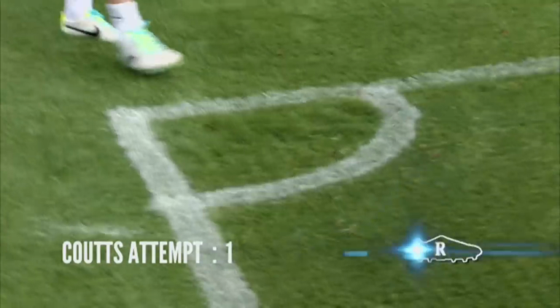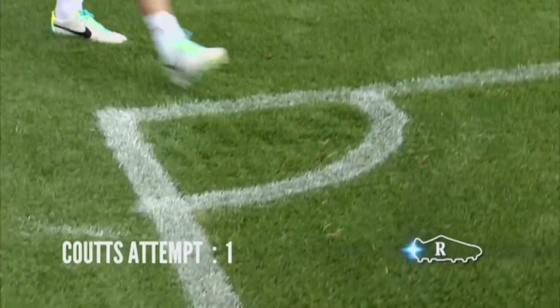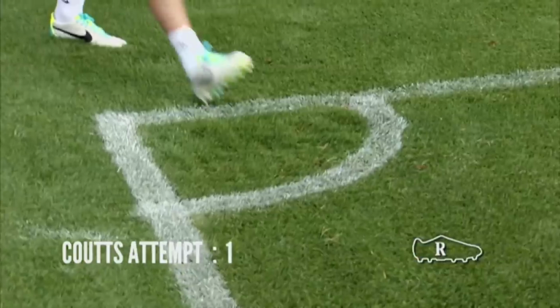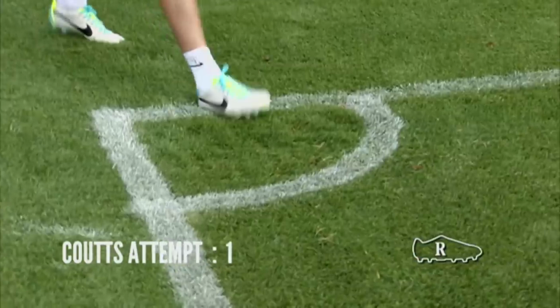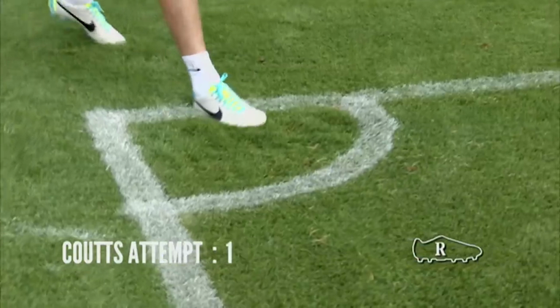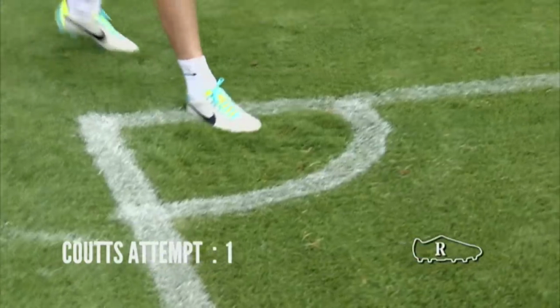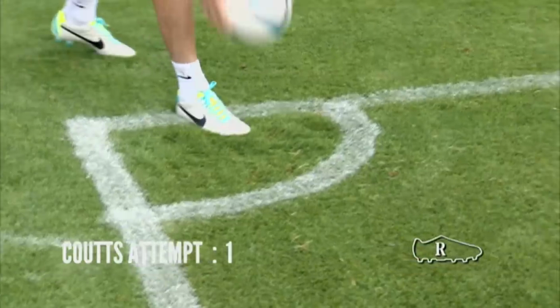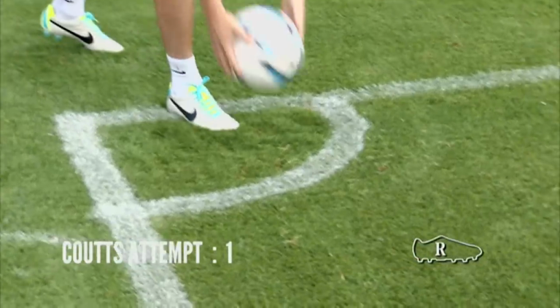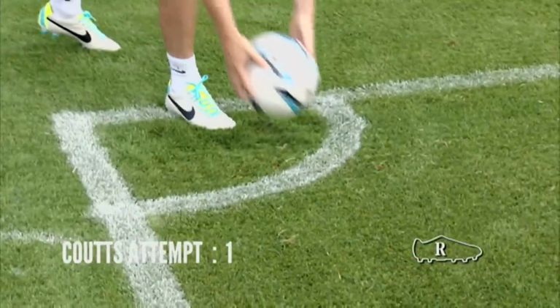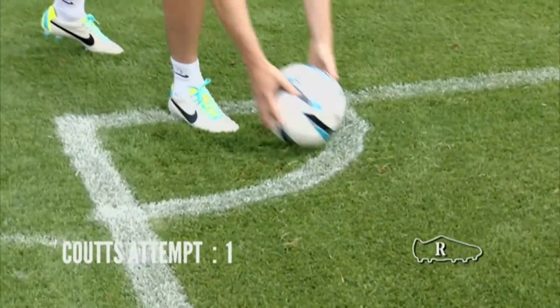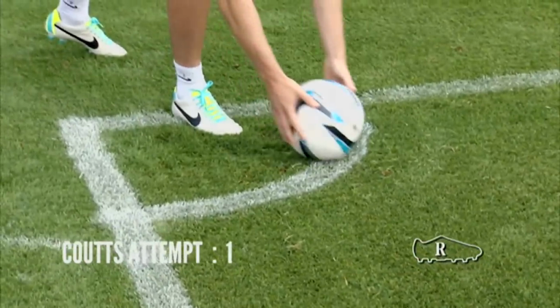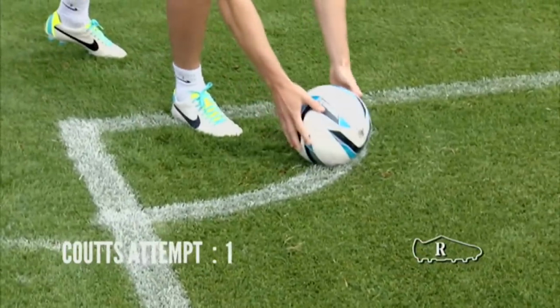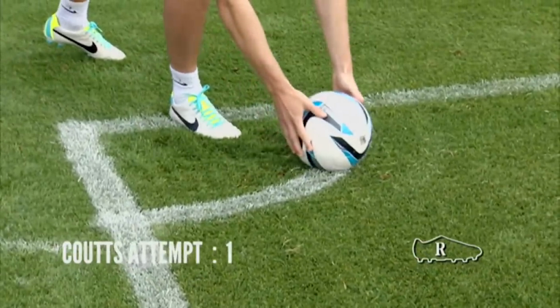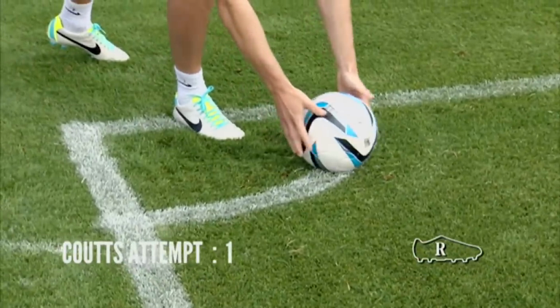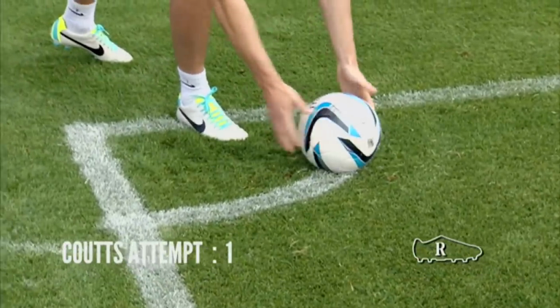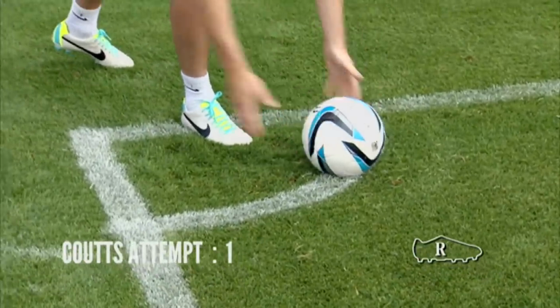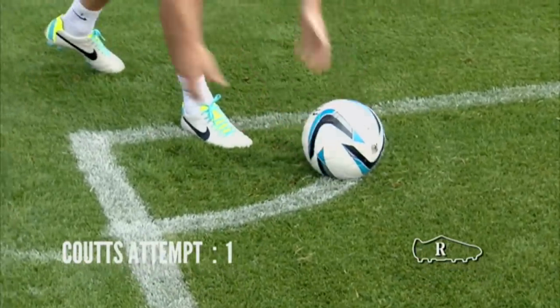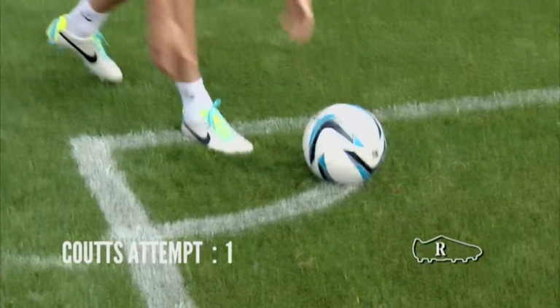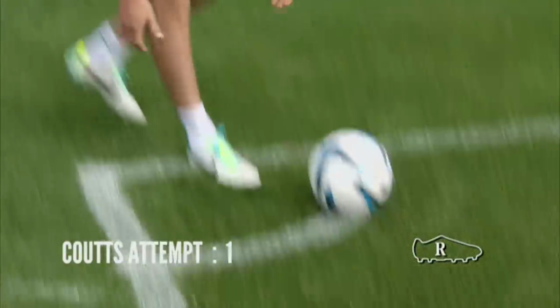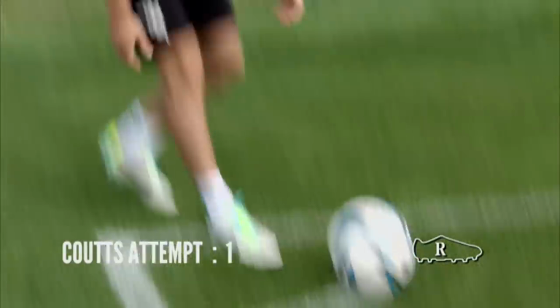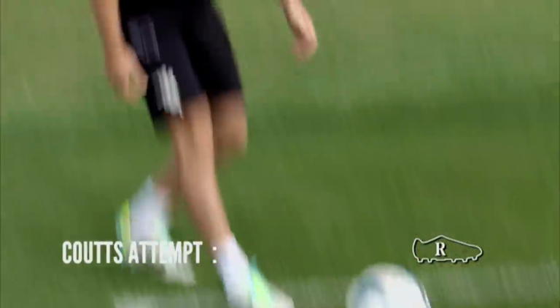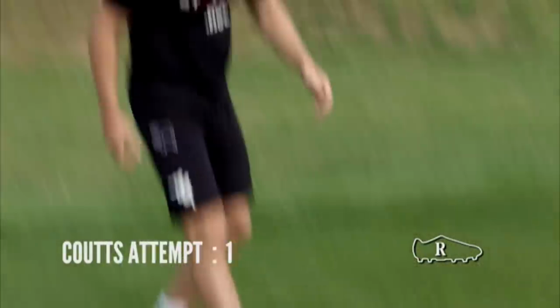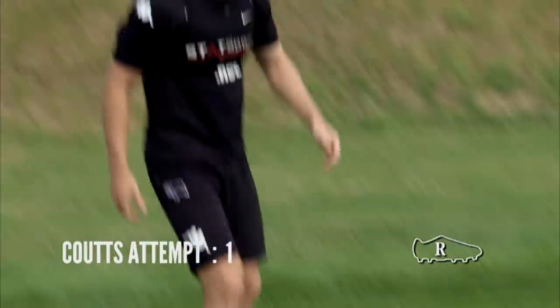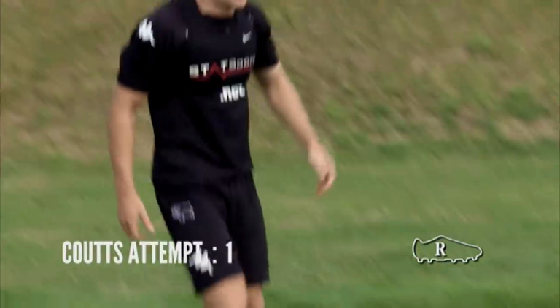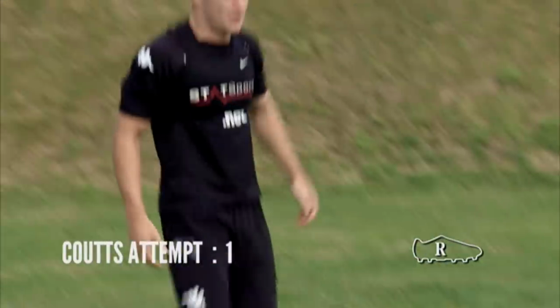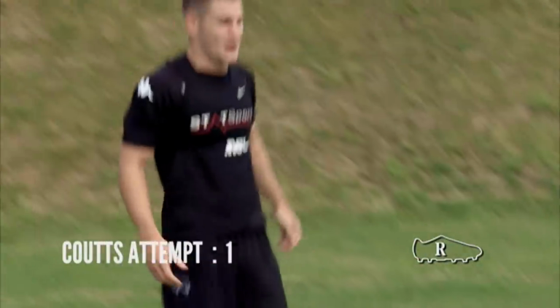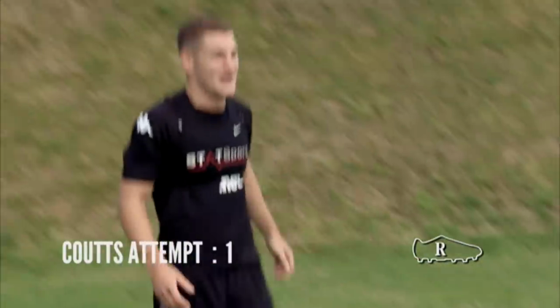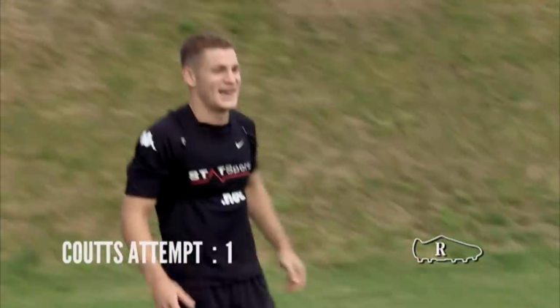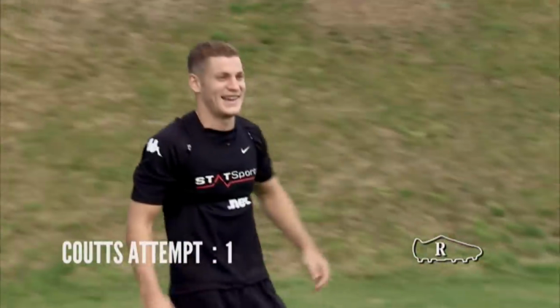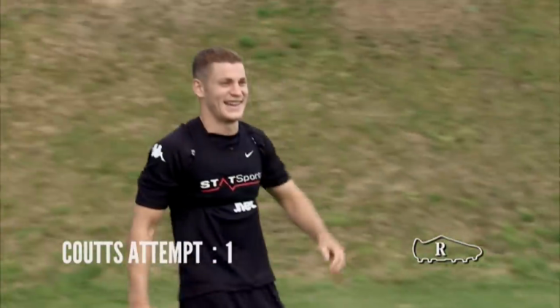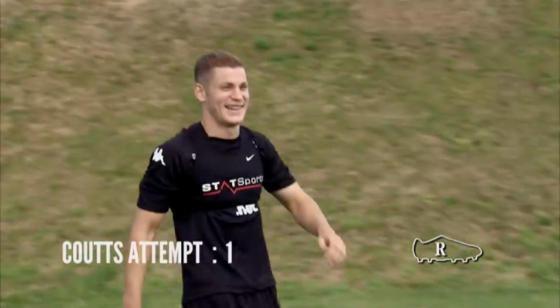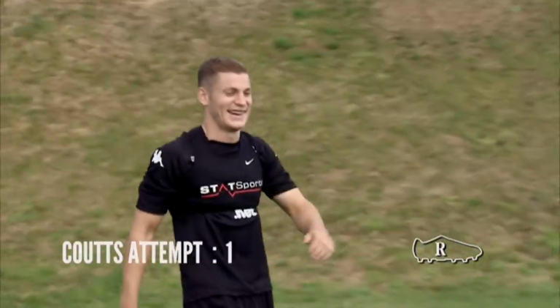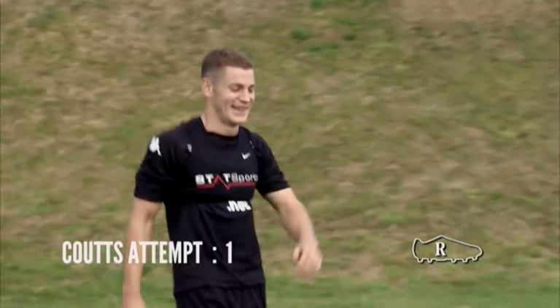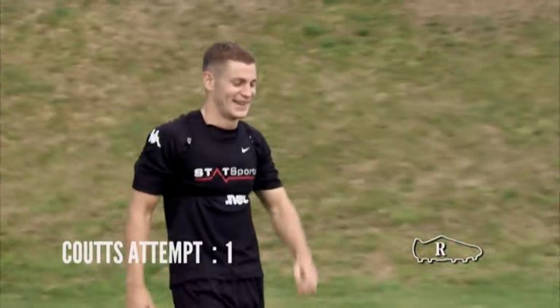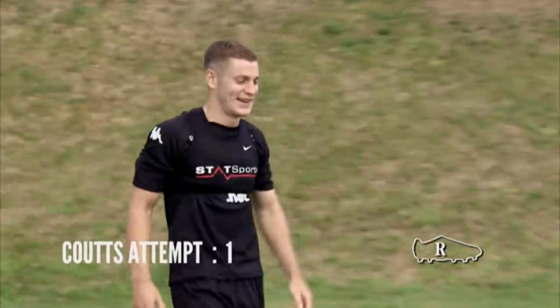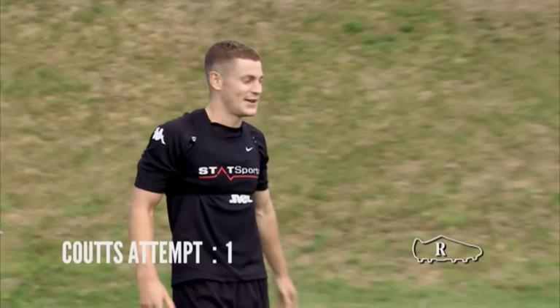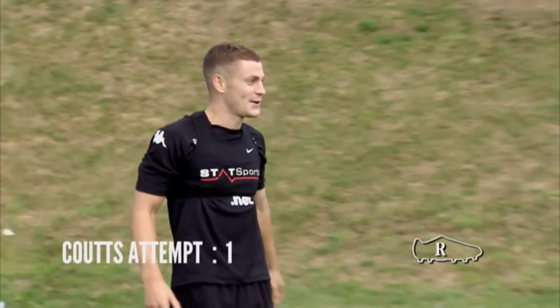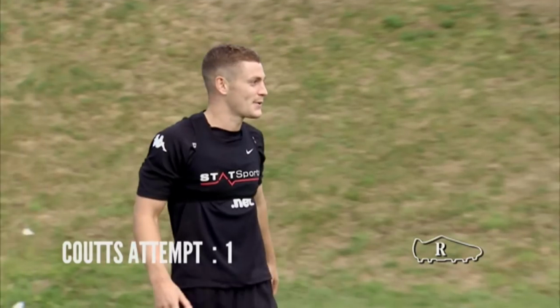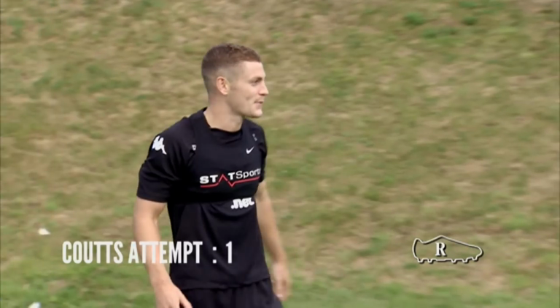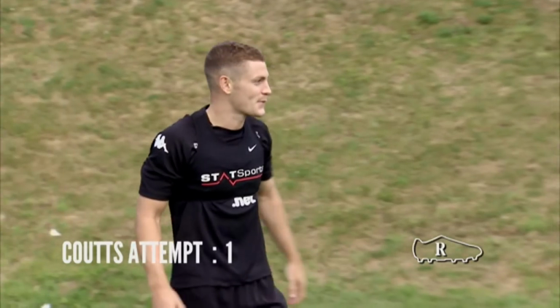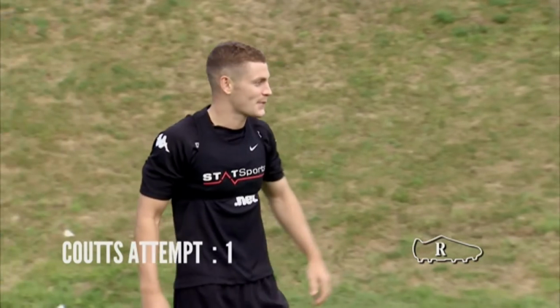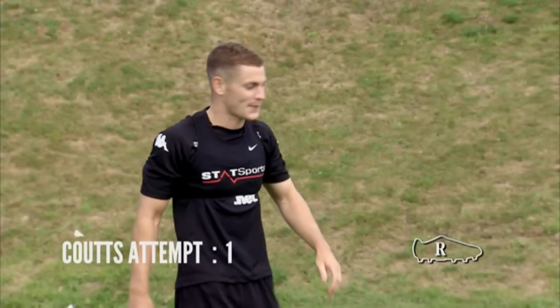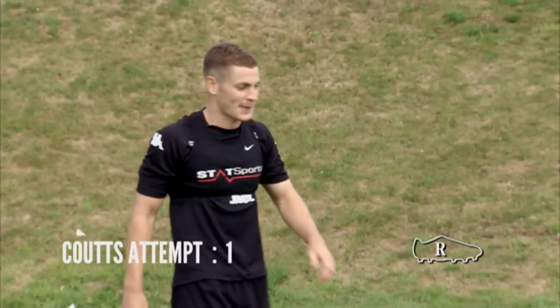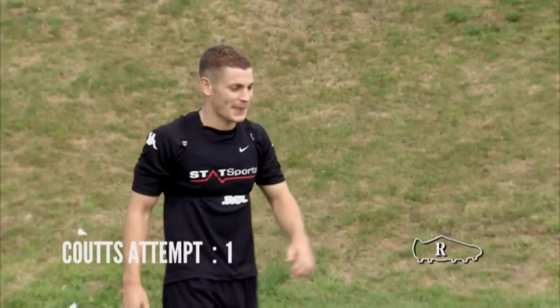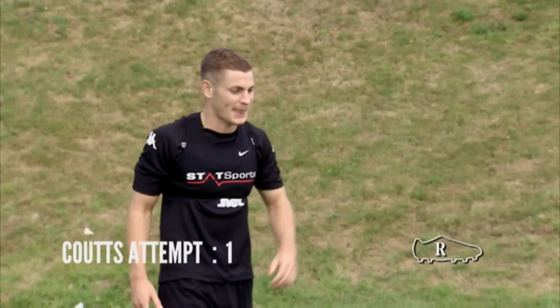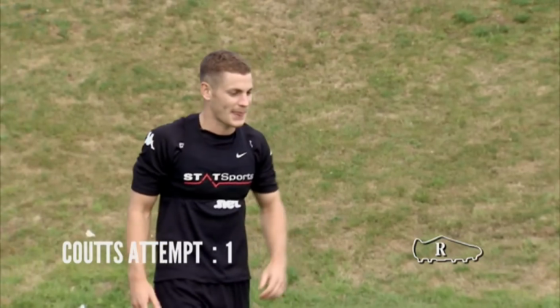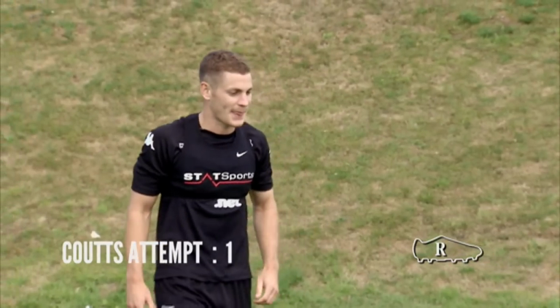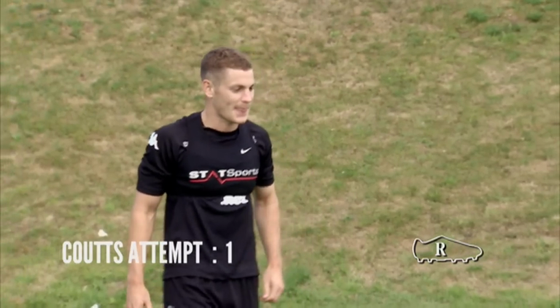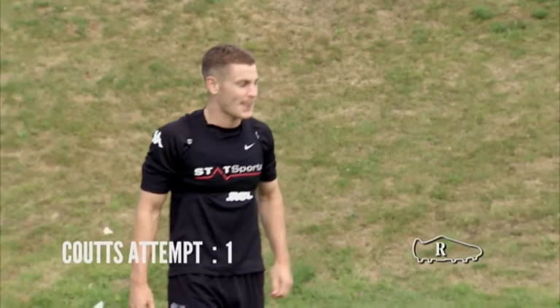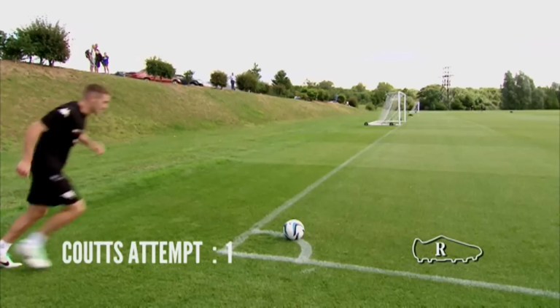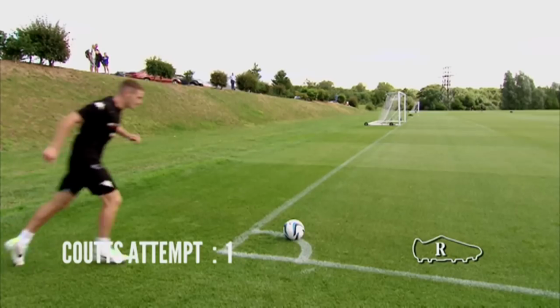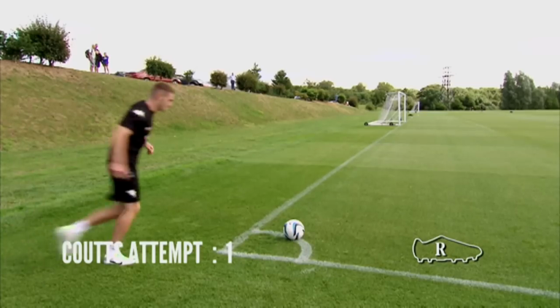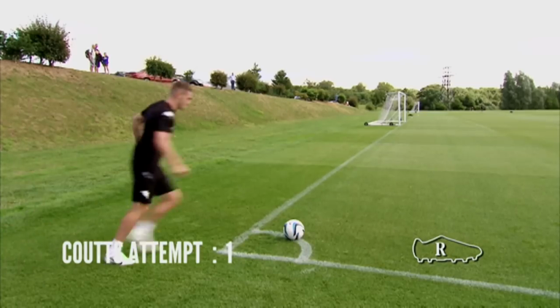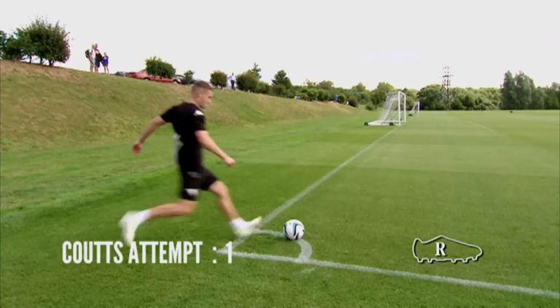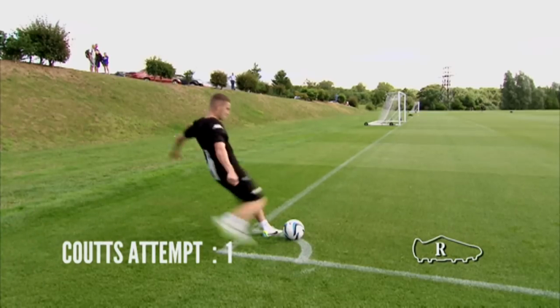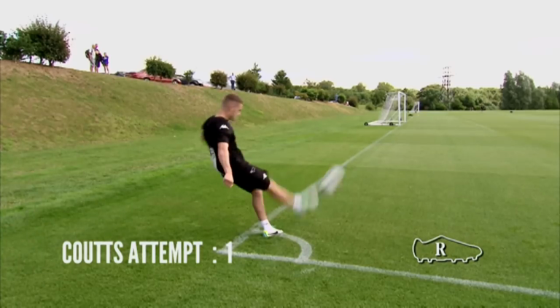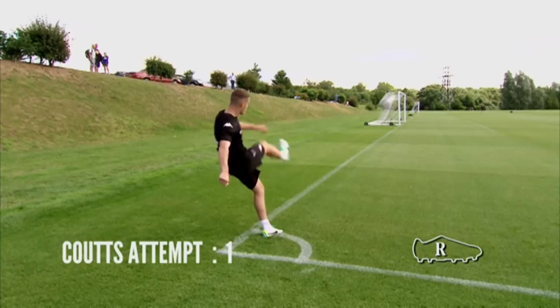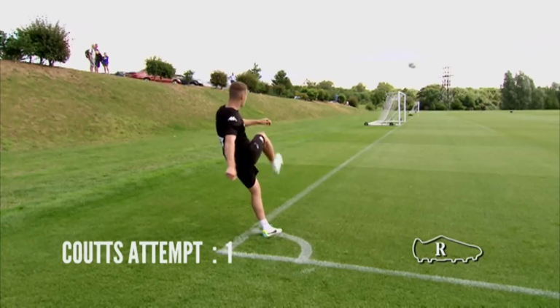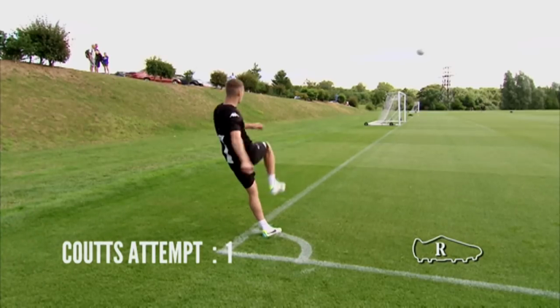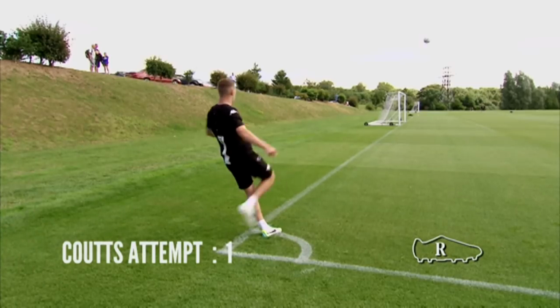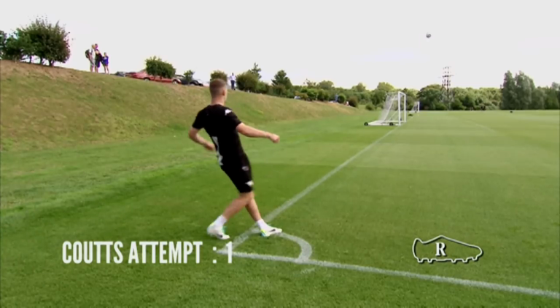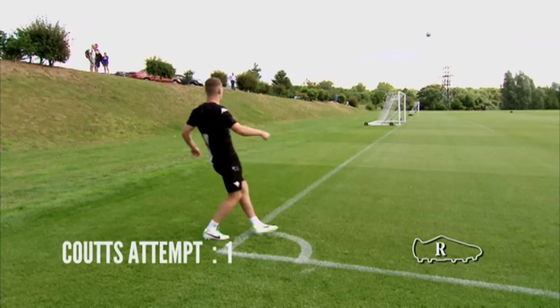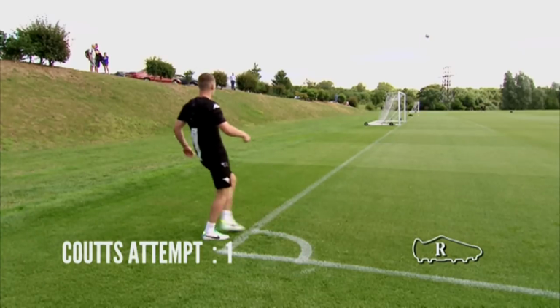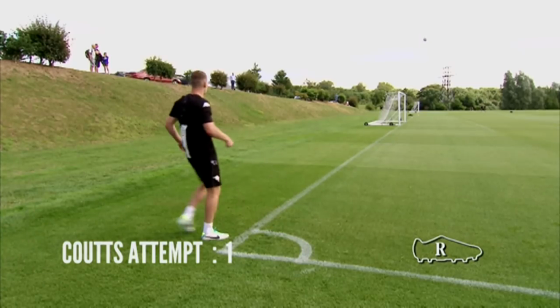First up on his strong right foot is Paul, and if he gets this first time he will set a perfect score. He's got it!